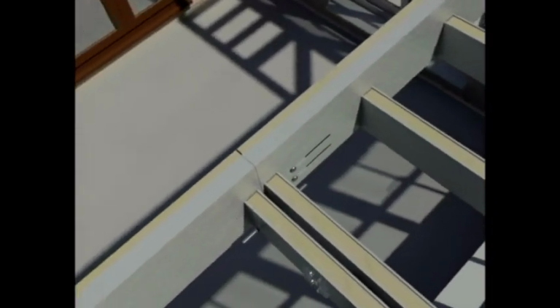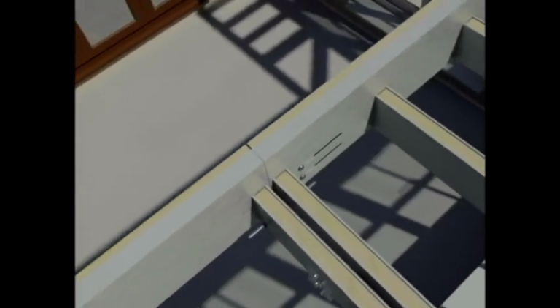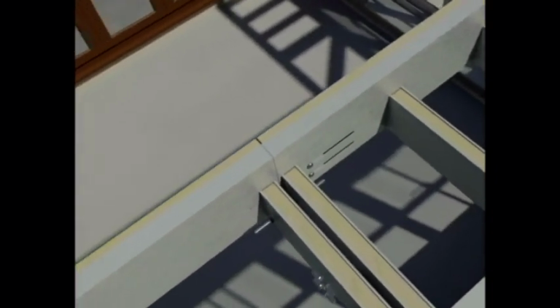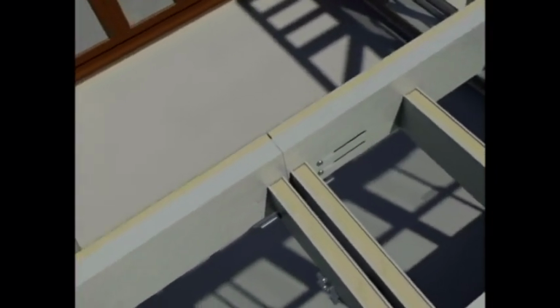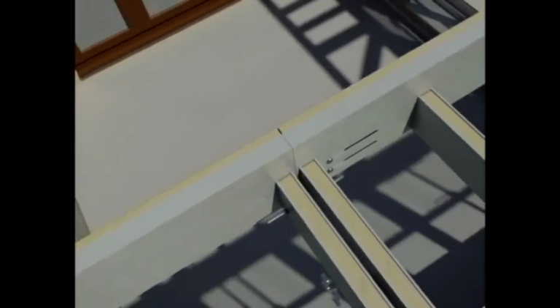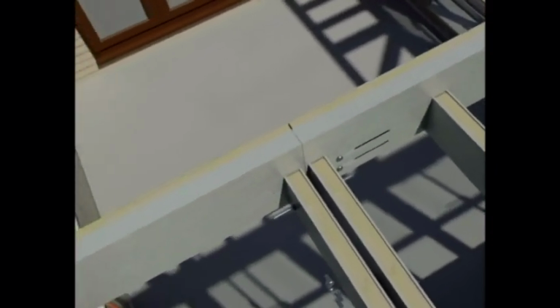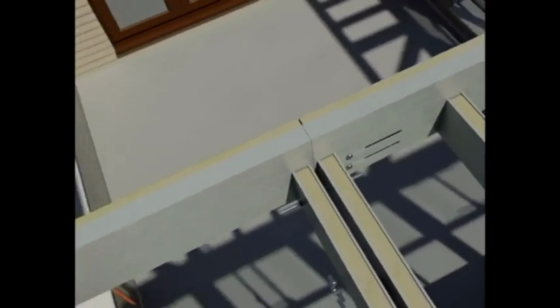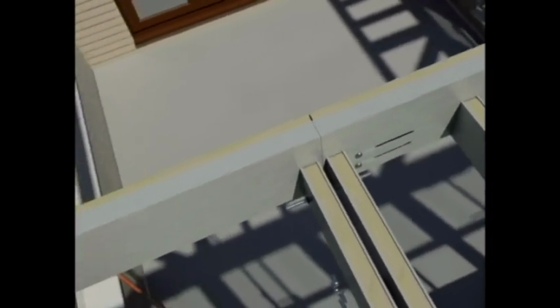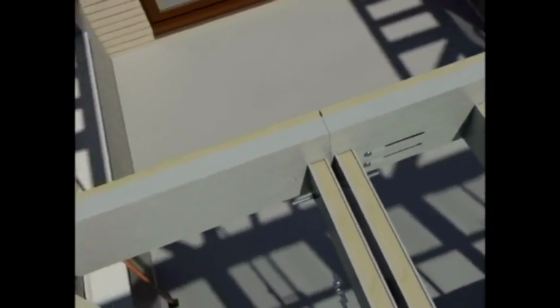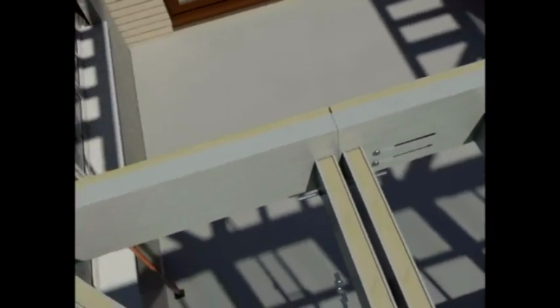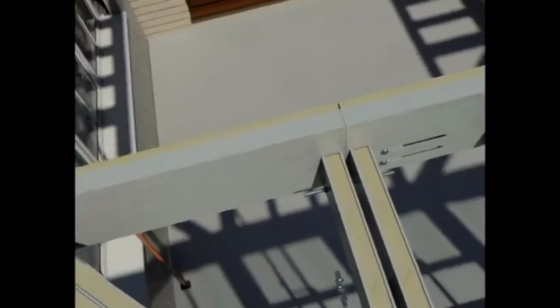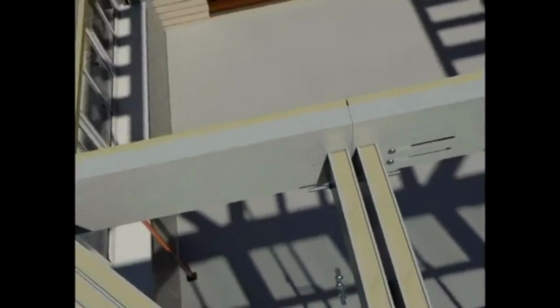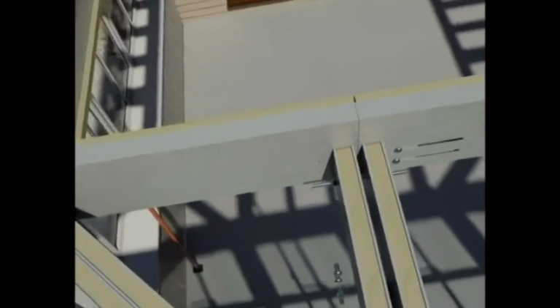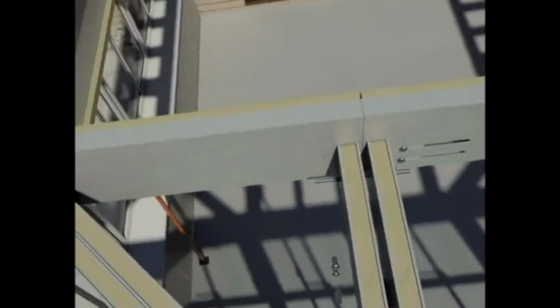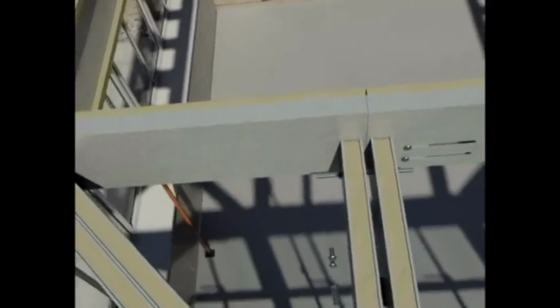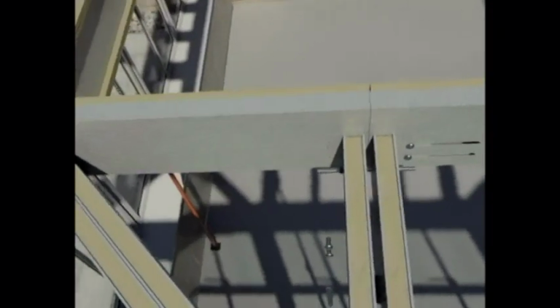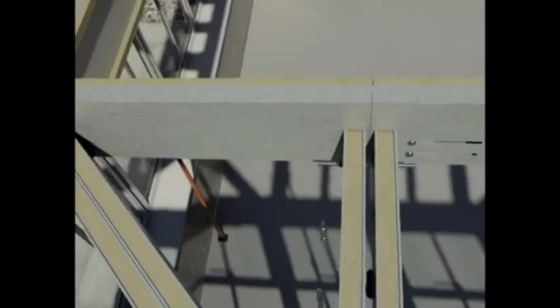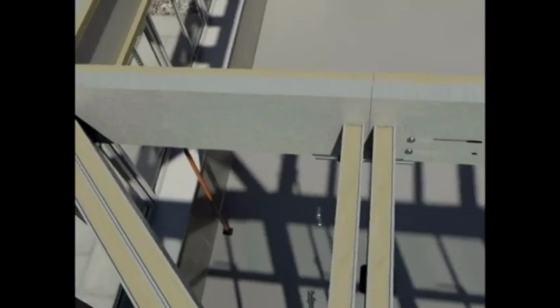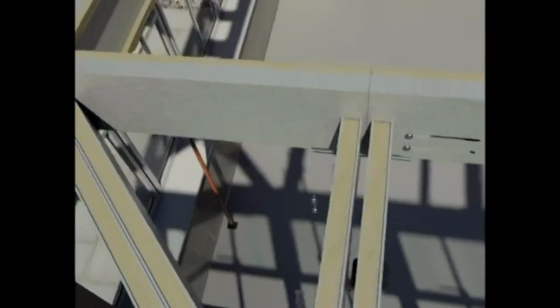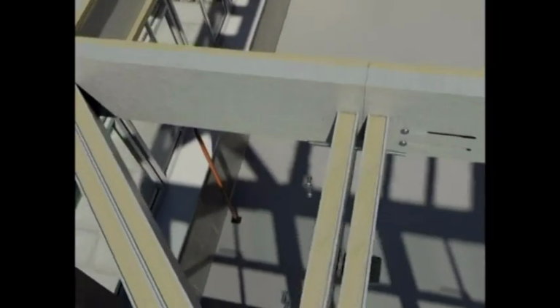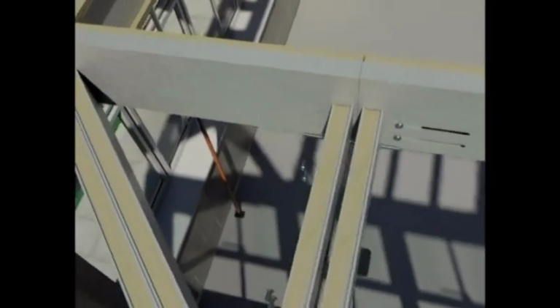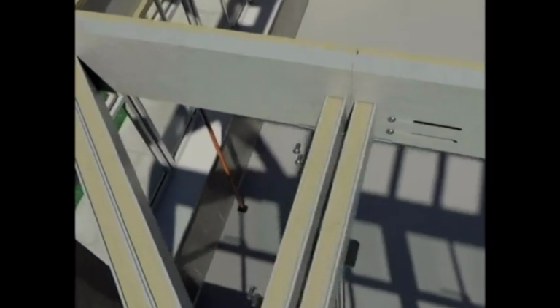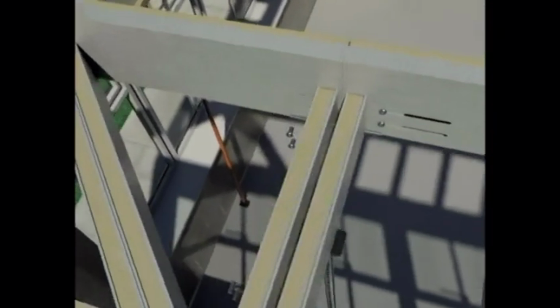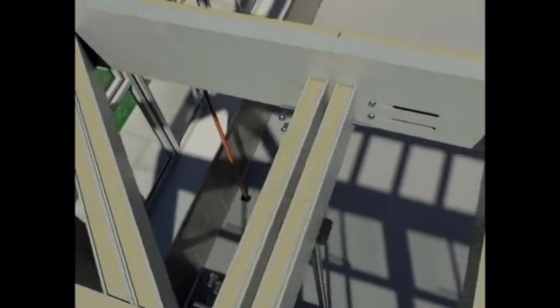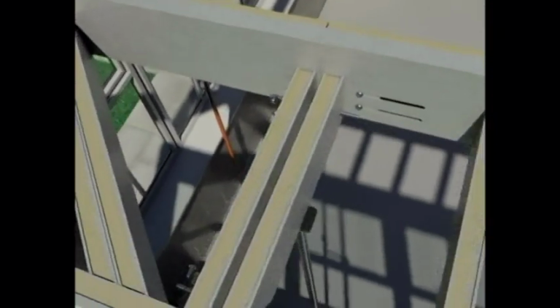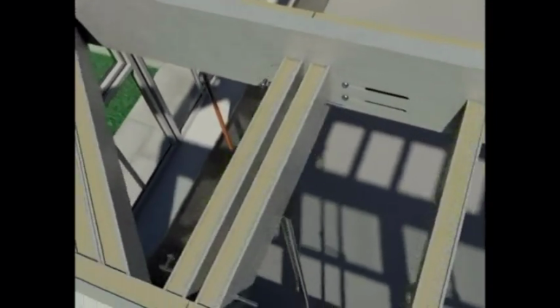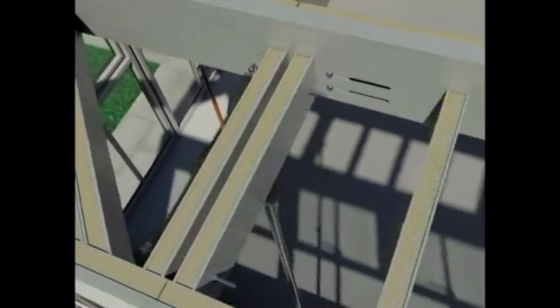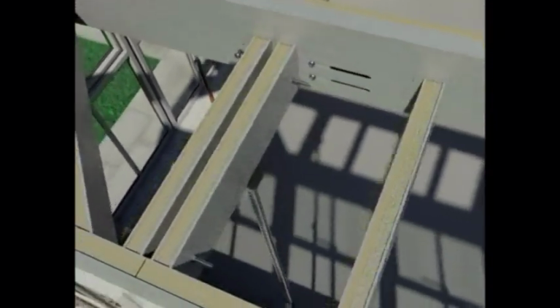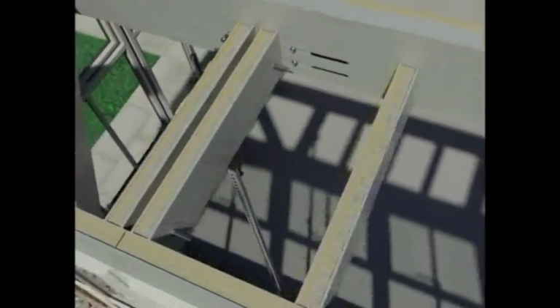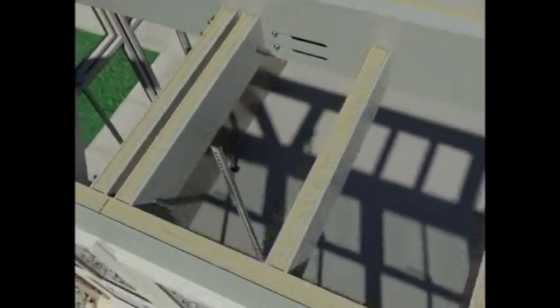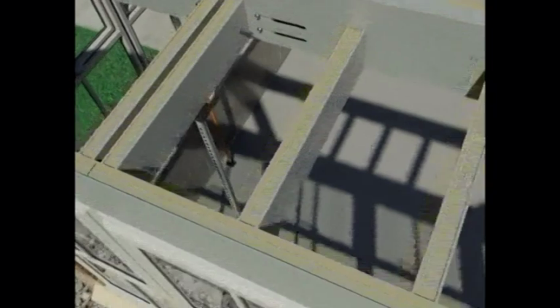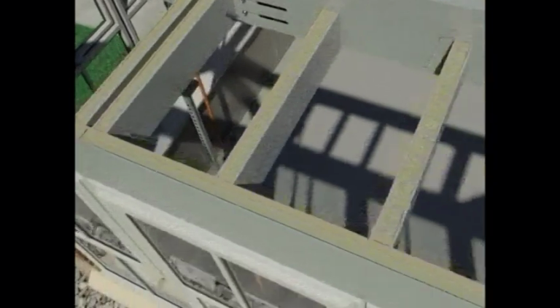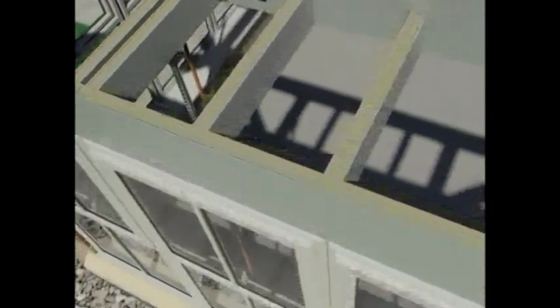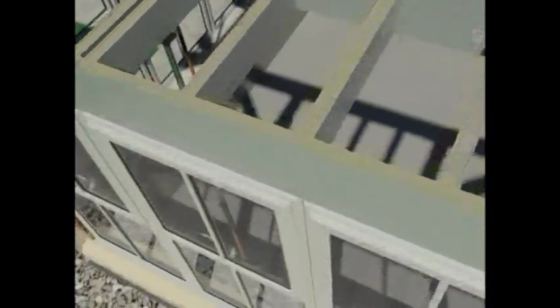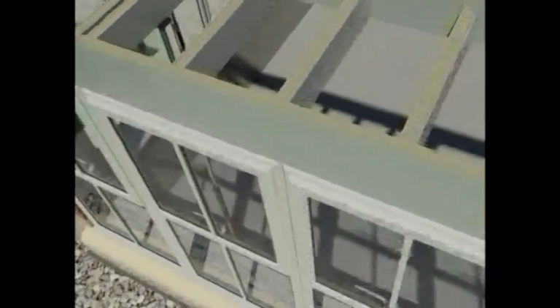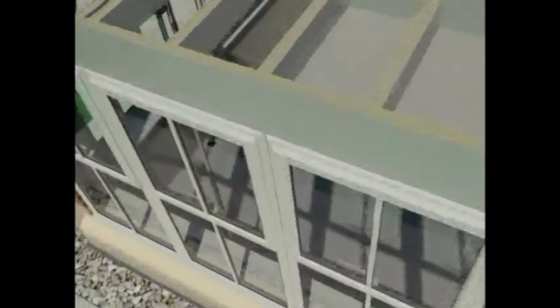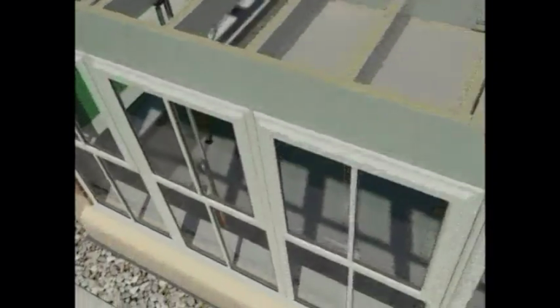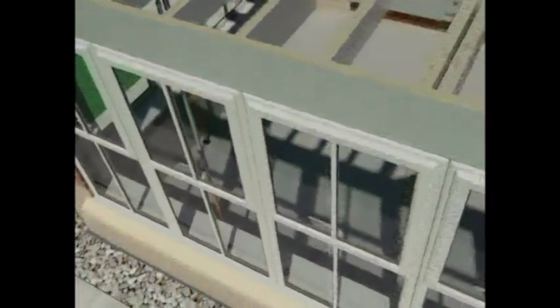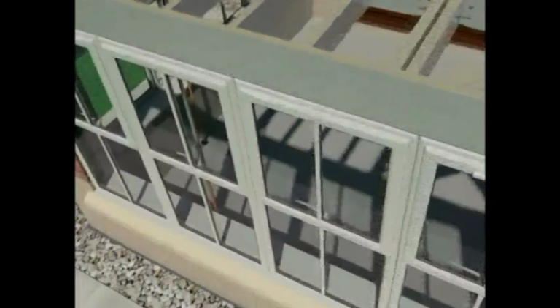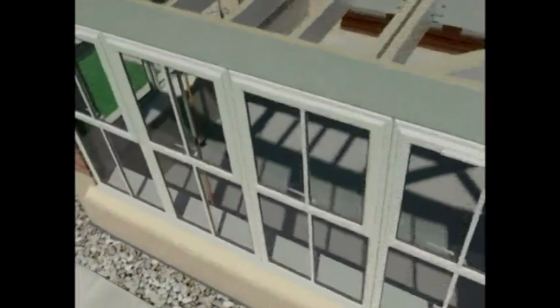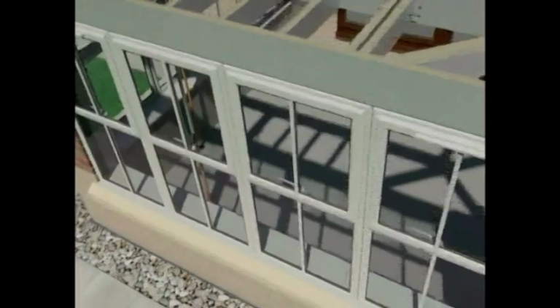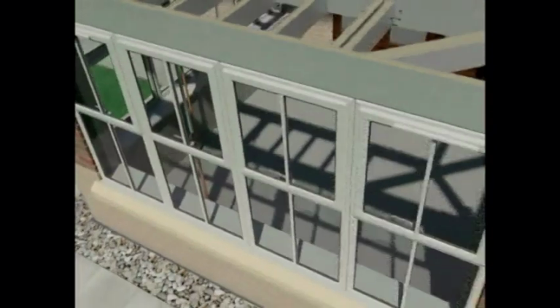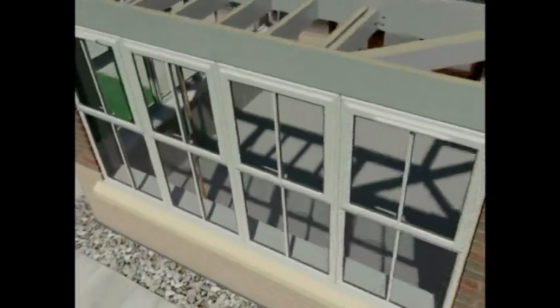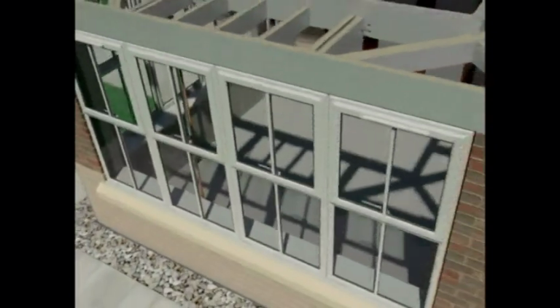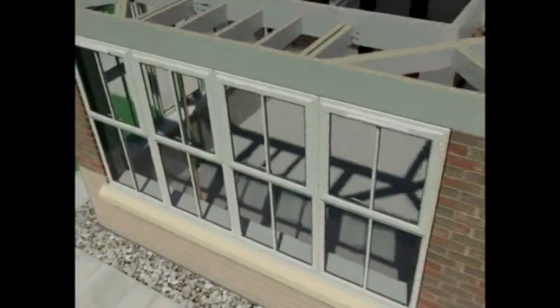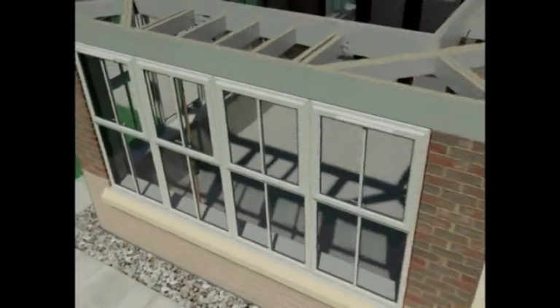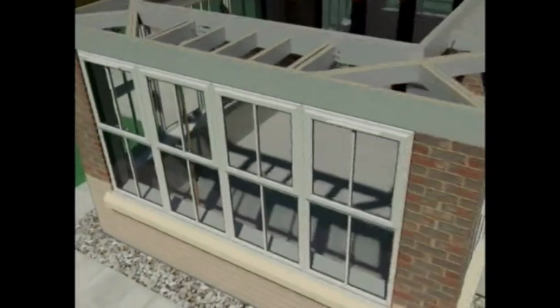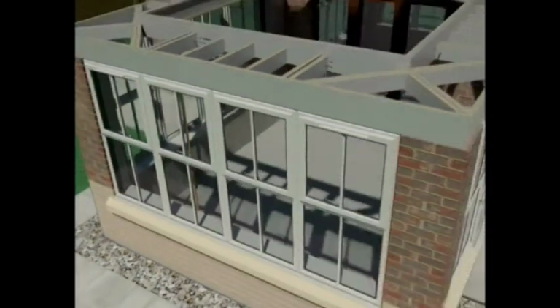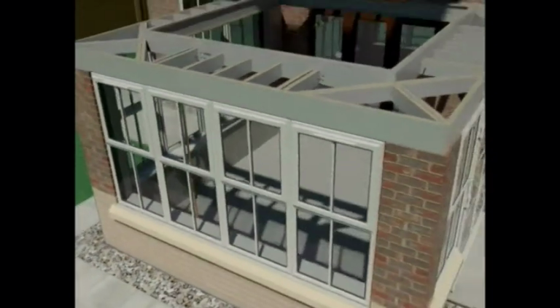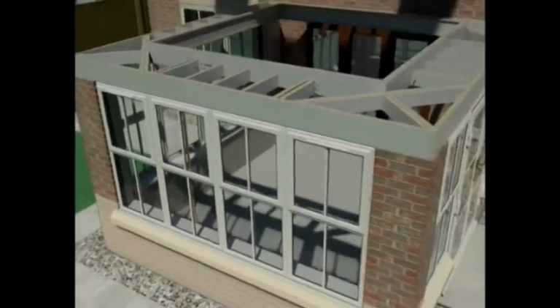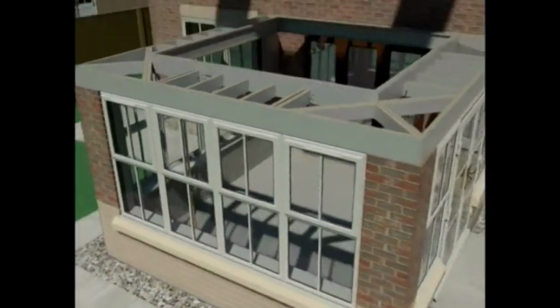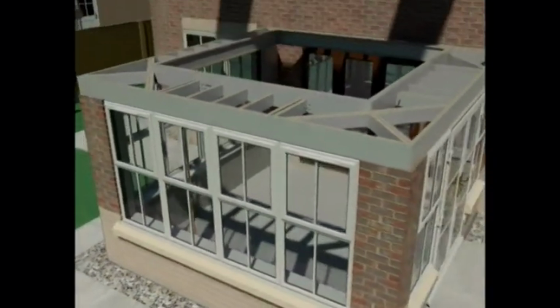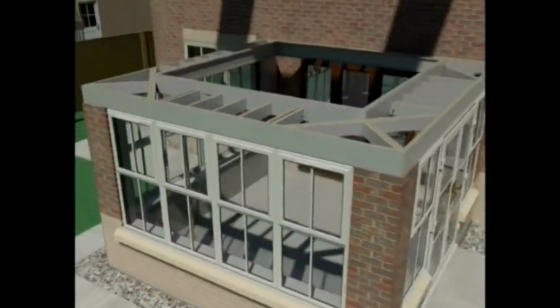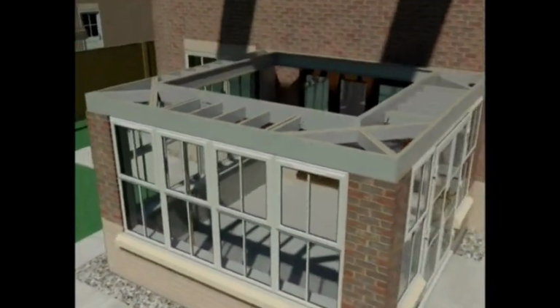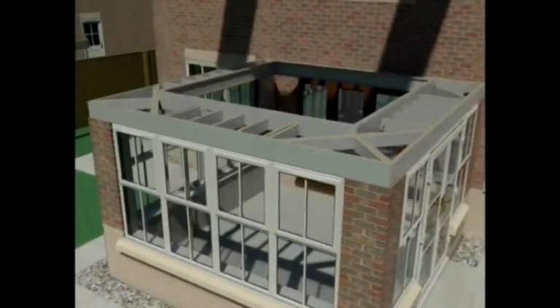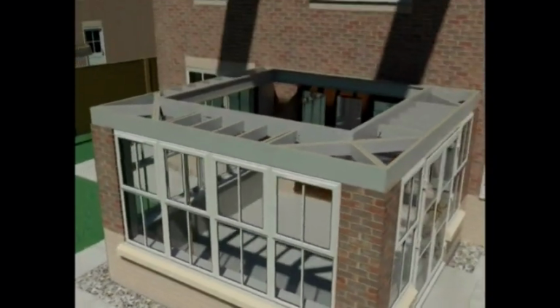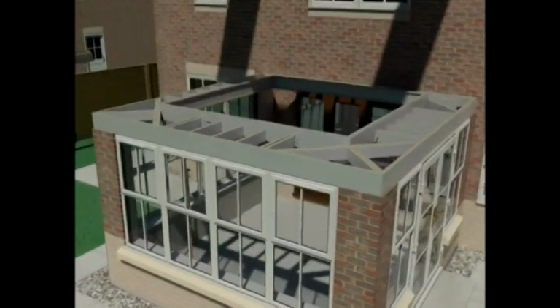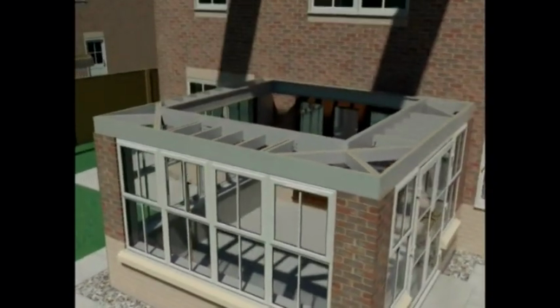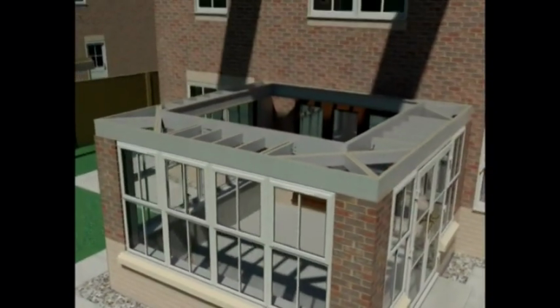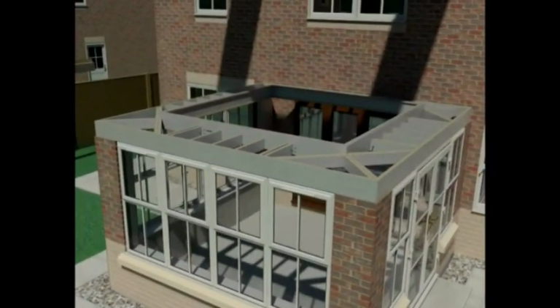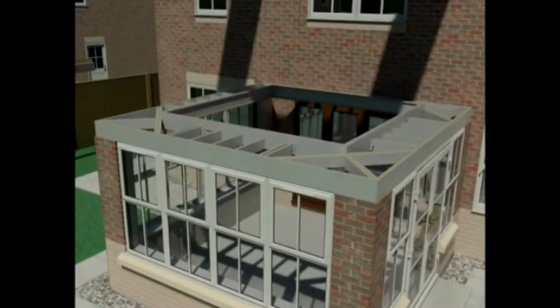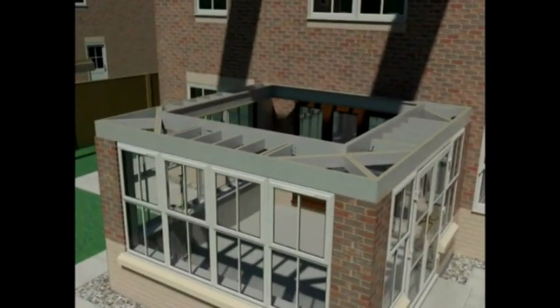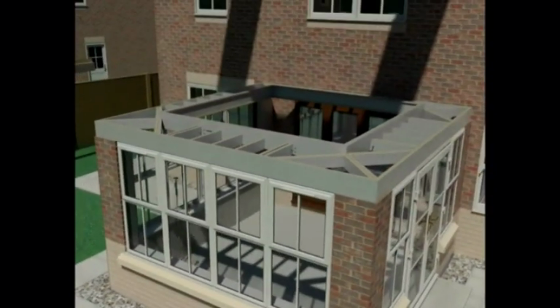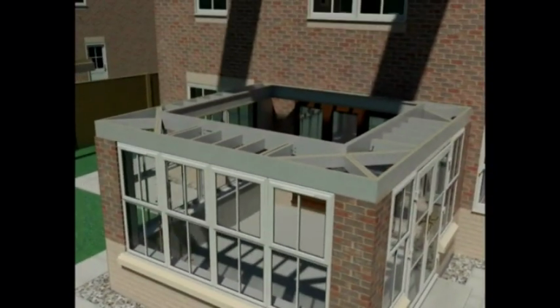Traditional orangery builds can take two to three weeks to complete. With our system, it can be completed in just two to three days.